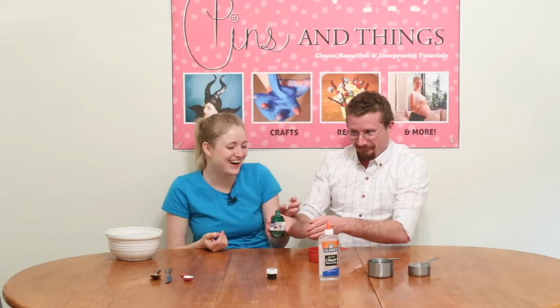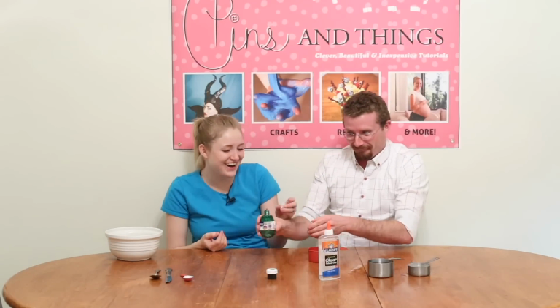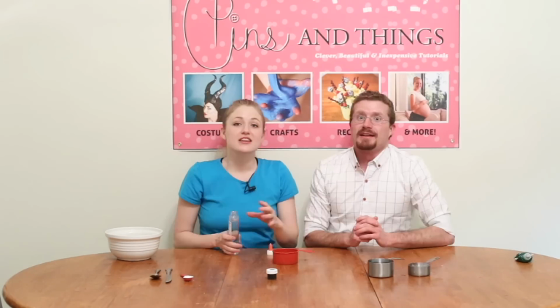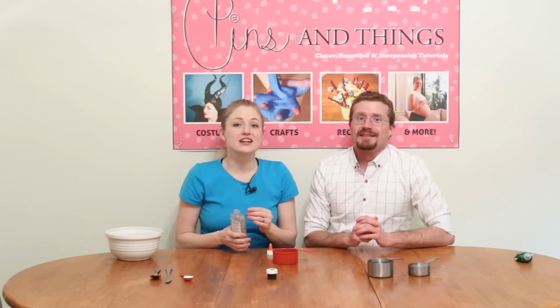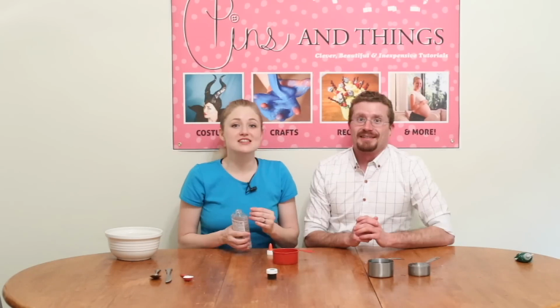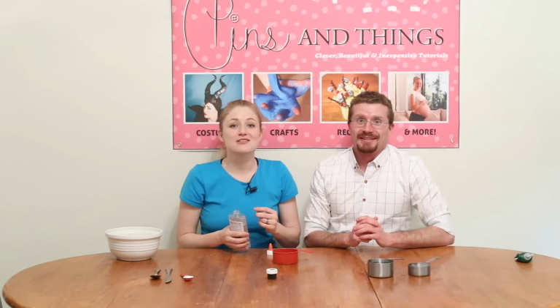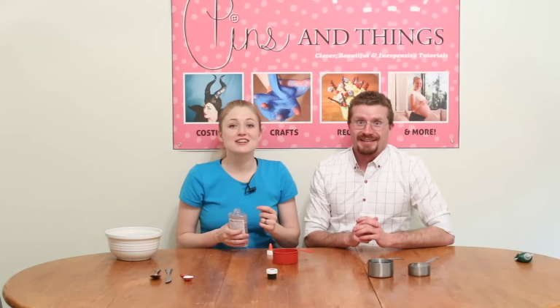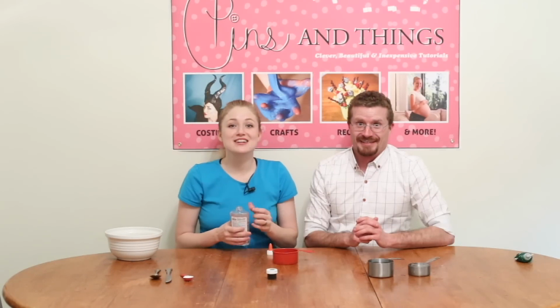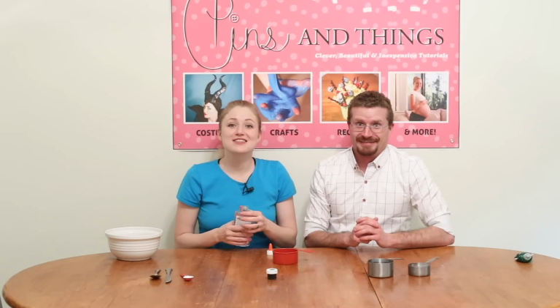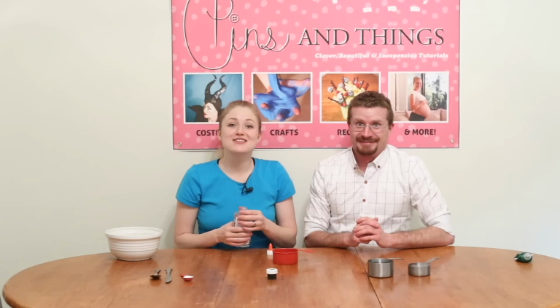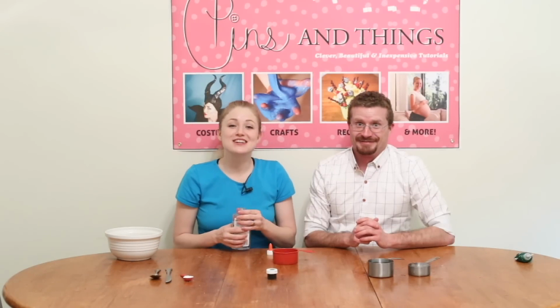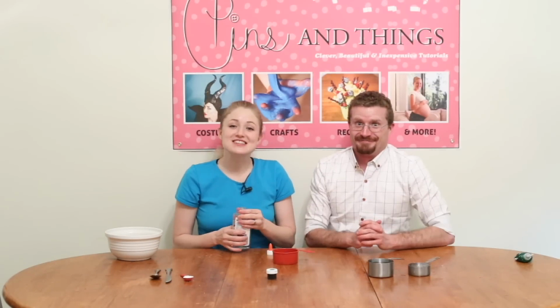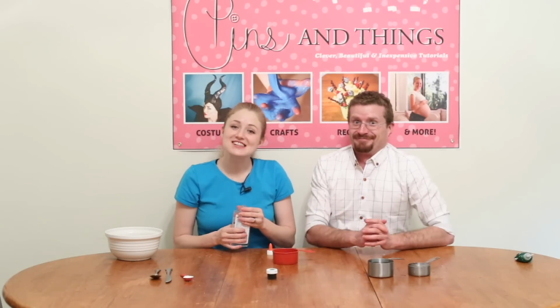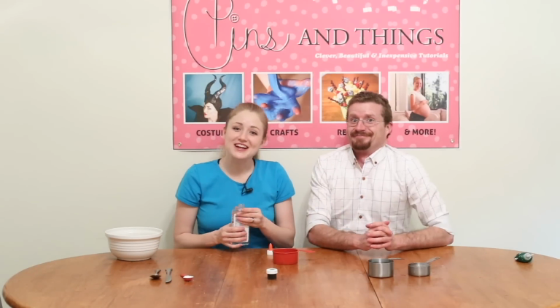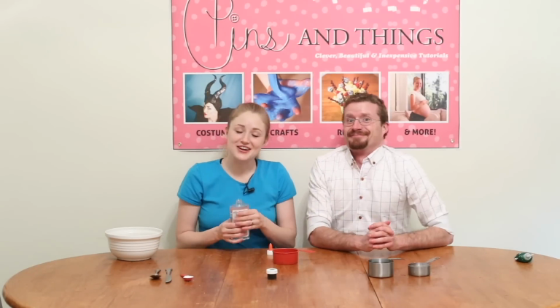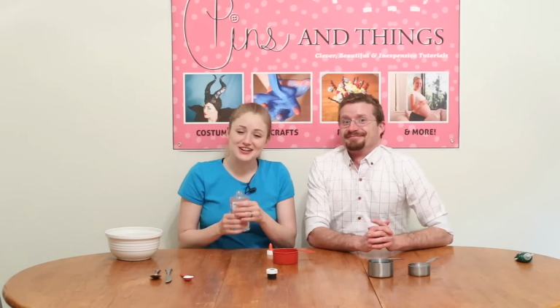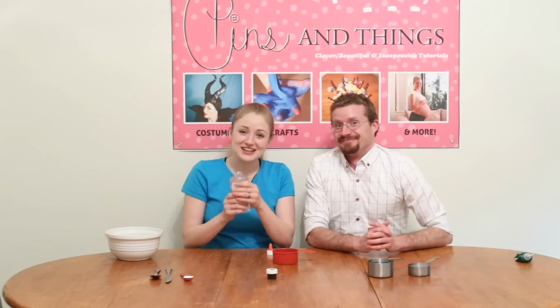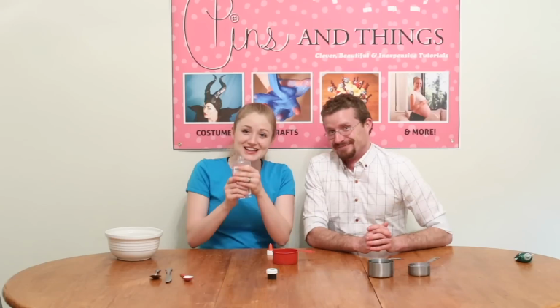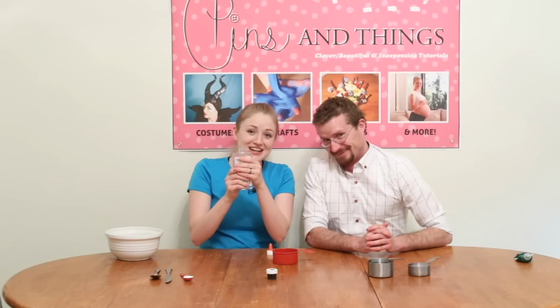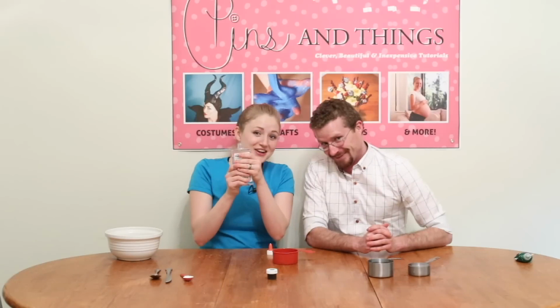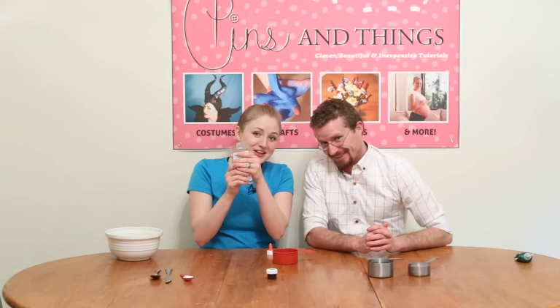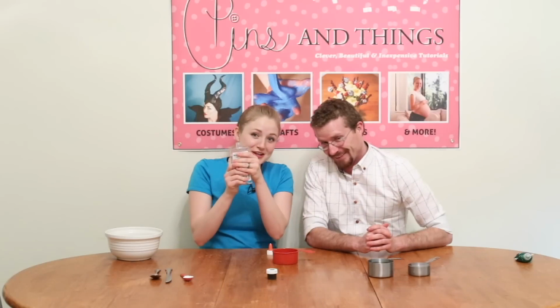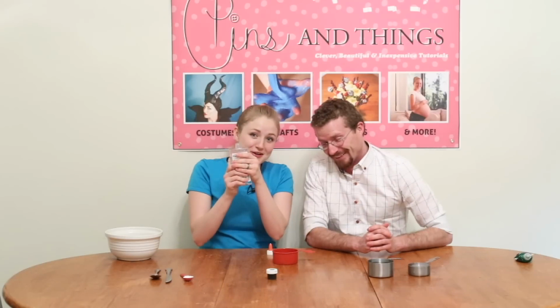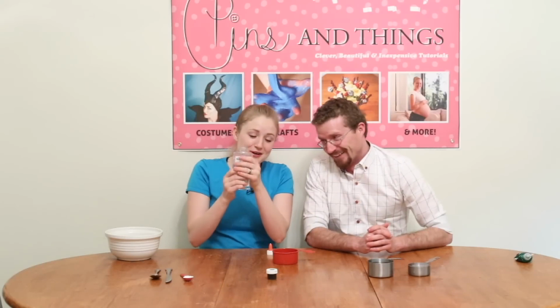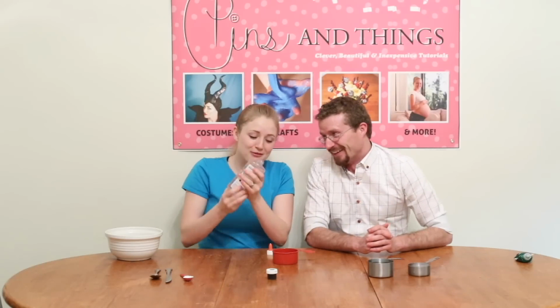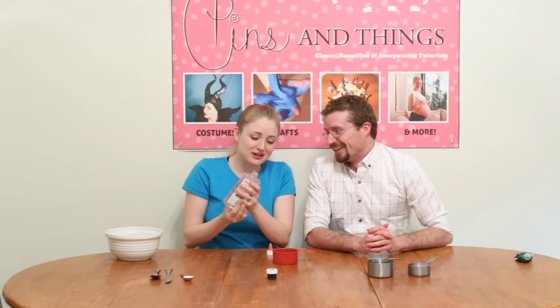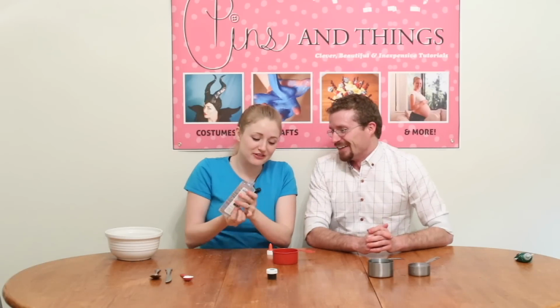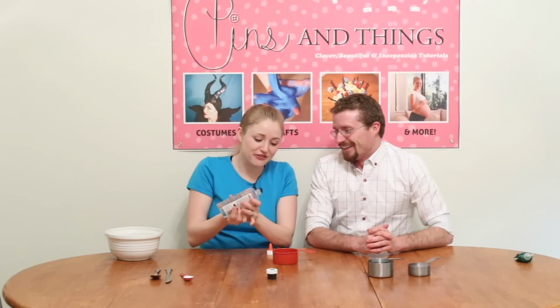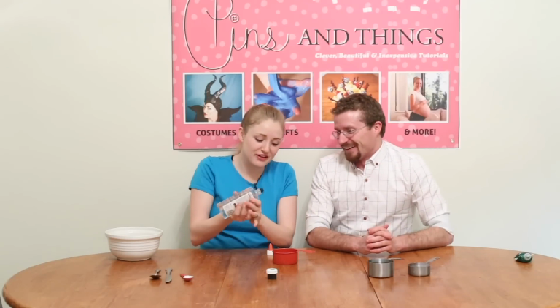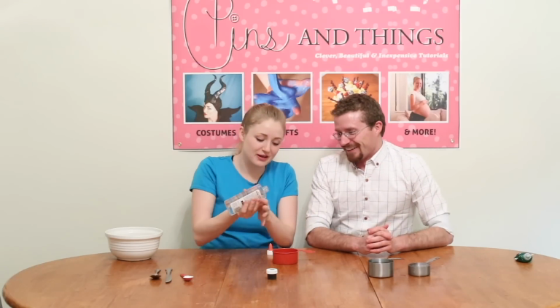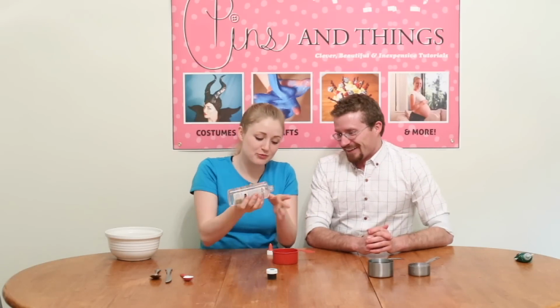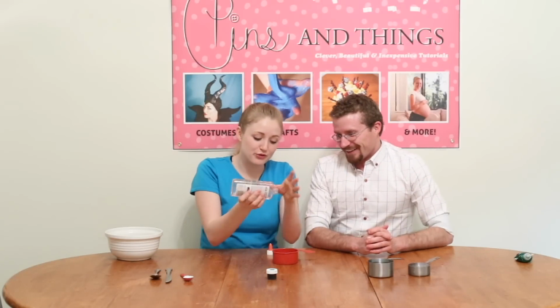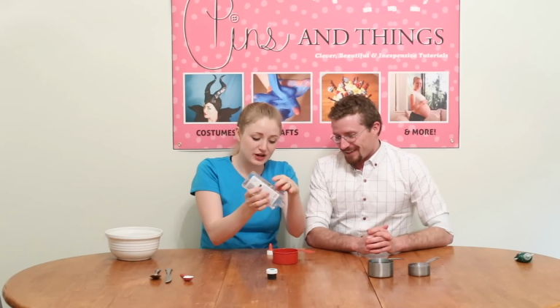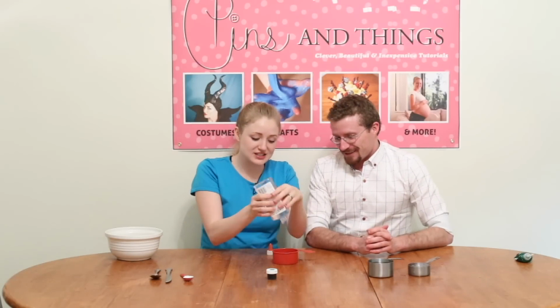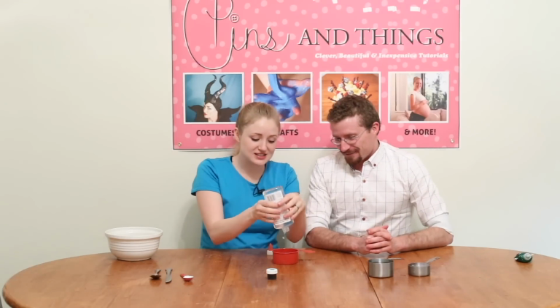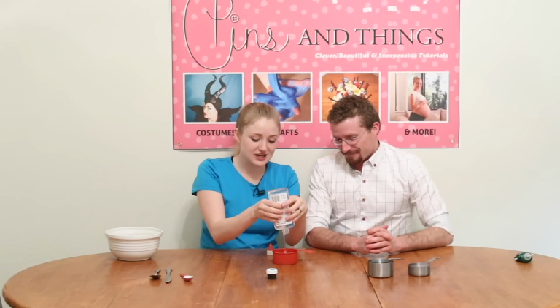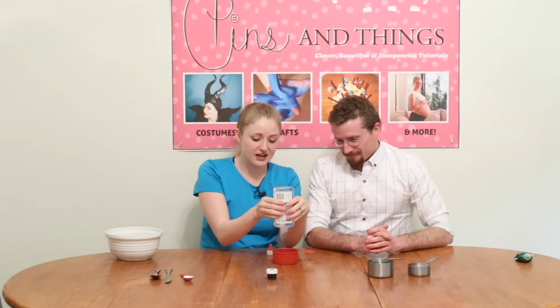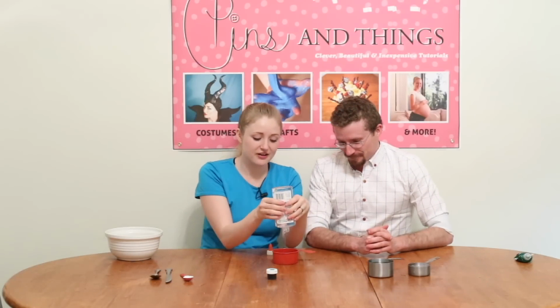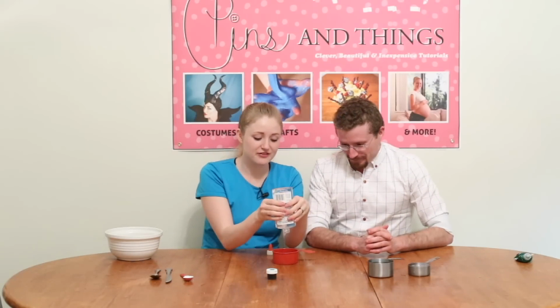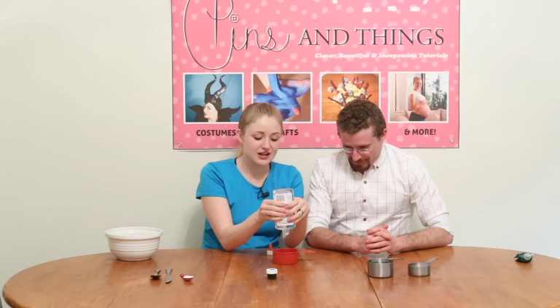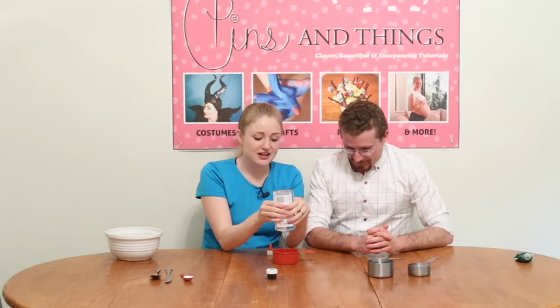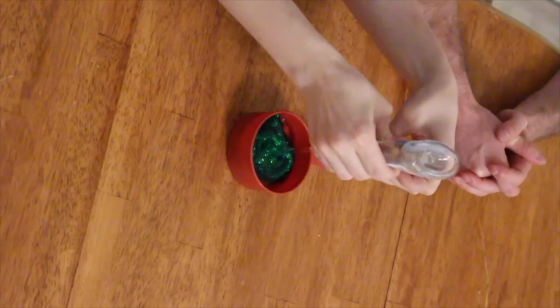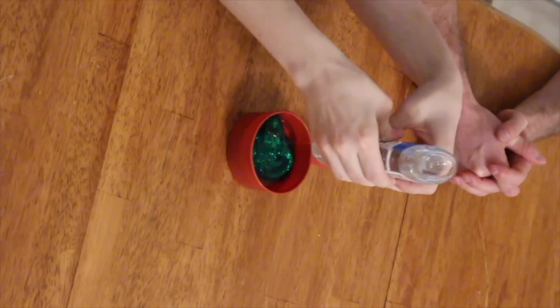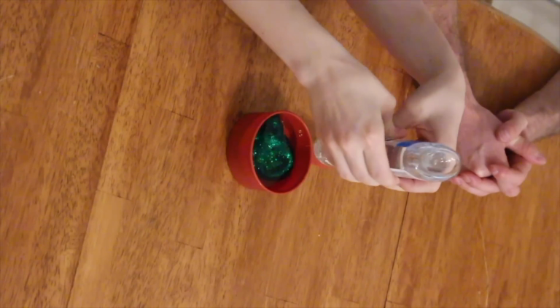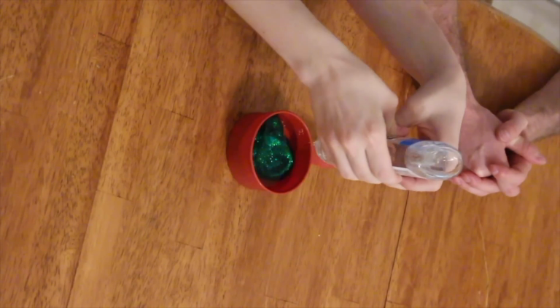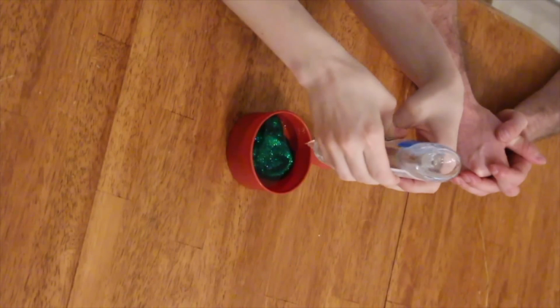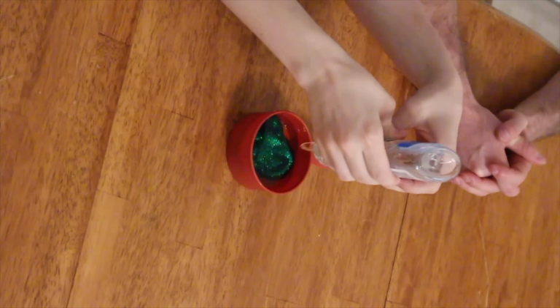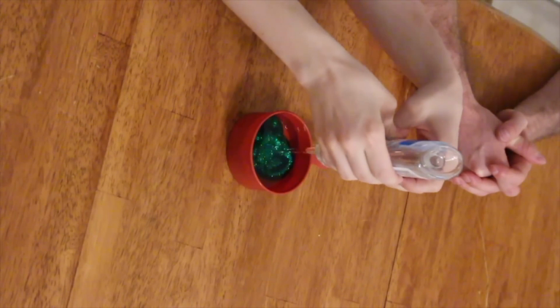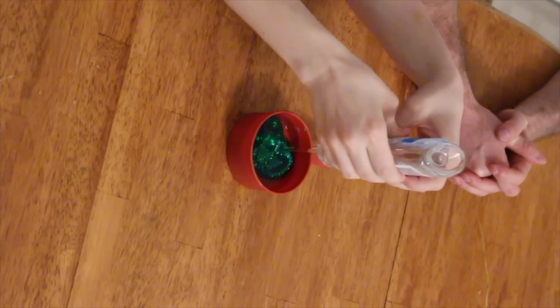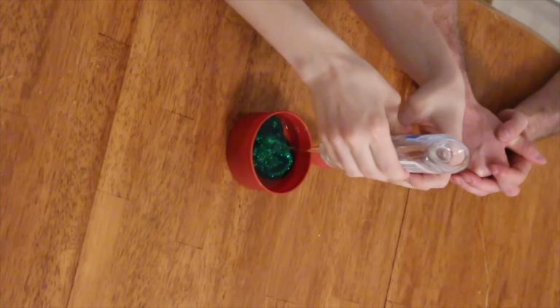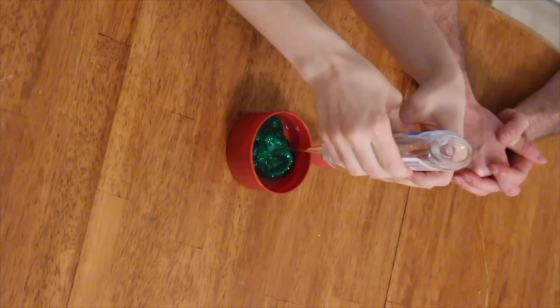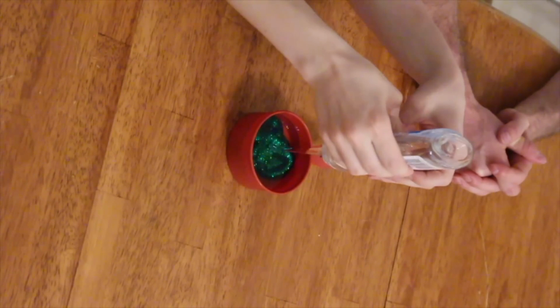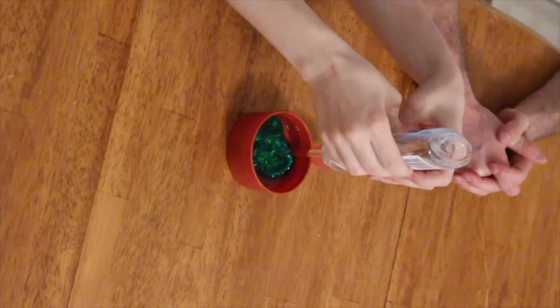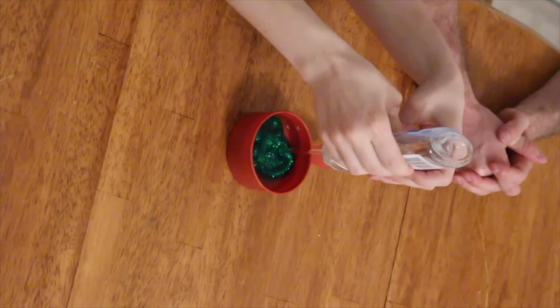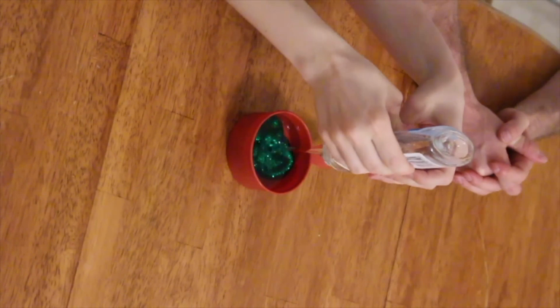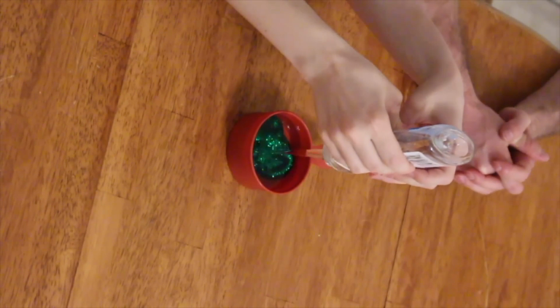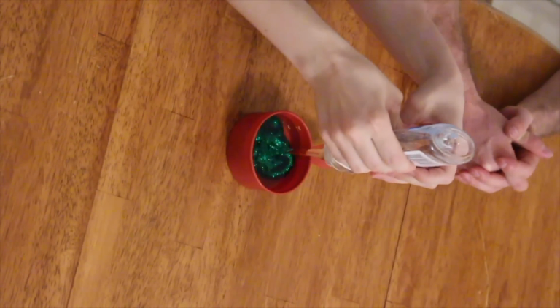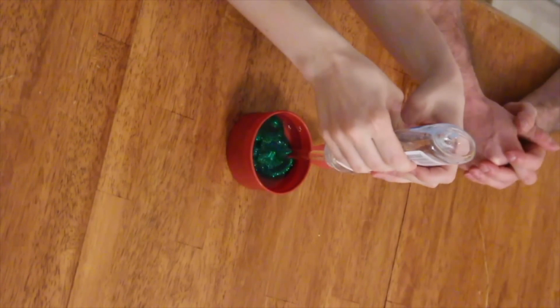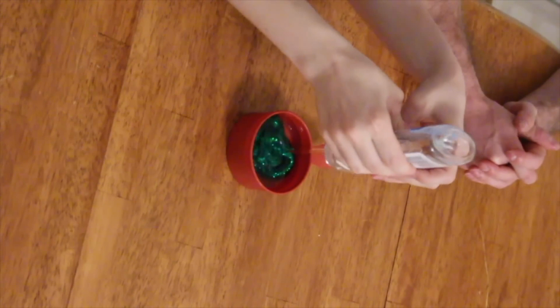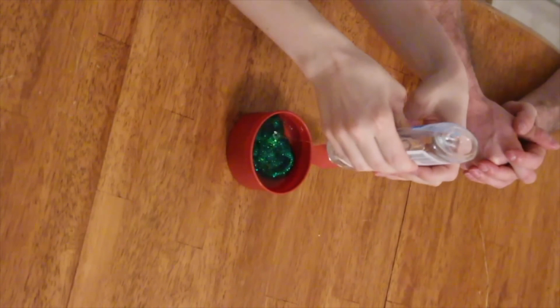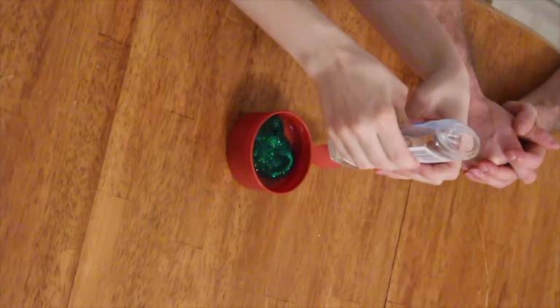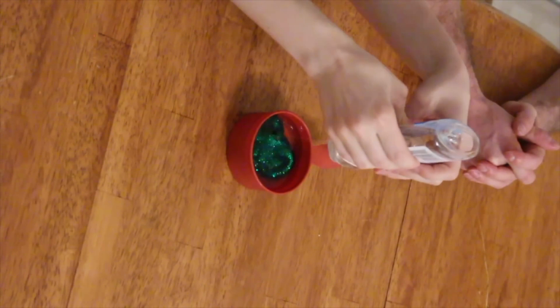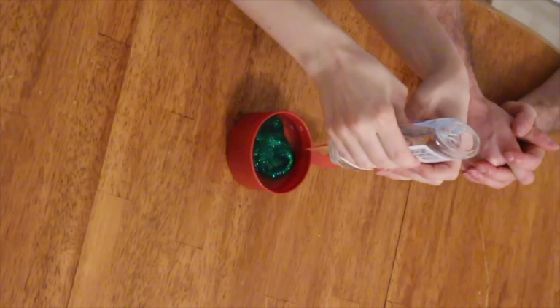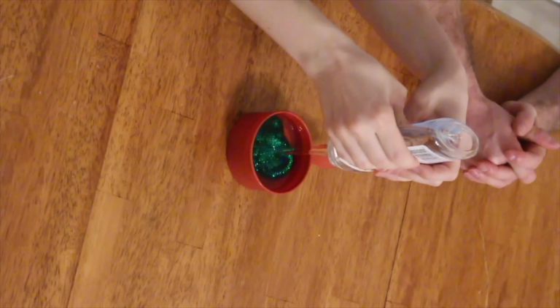The next thing we're going to do is take our clear glue and fill up the rest of the cup with the clear glue — the remainder.